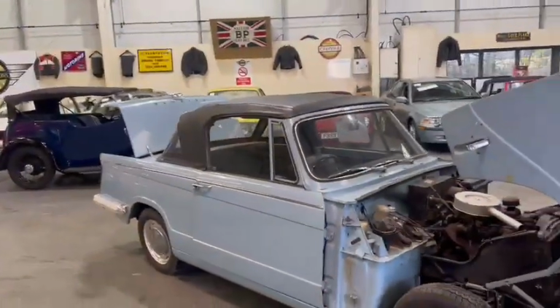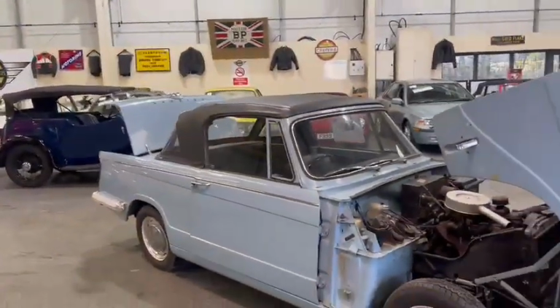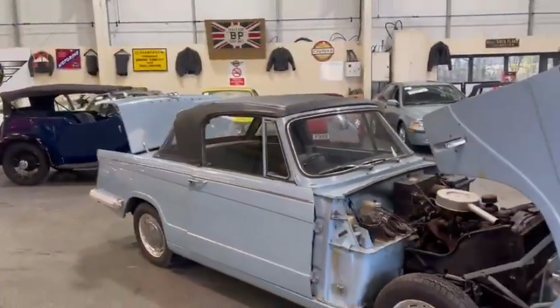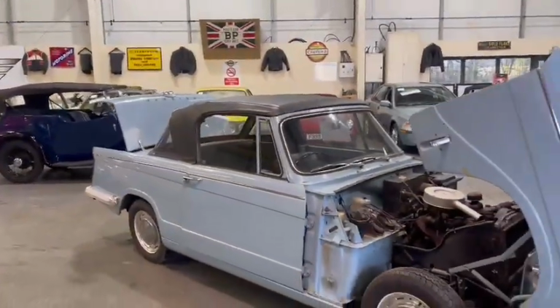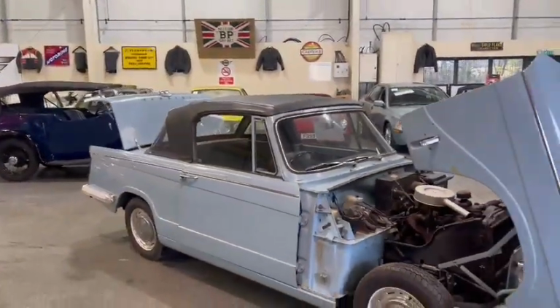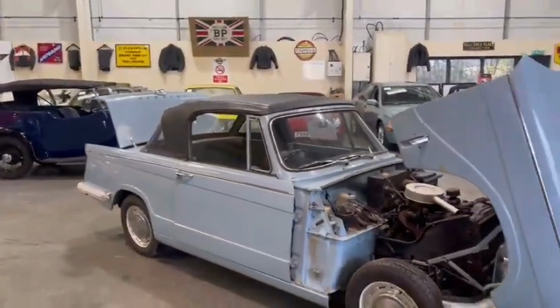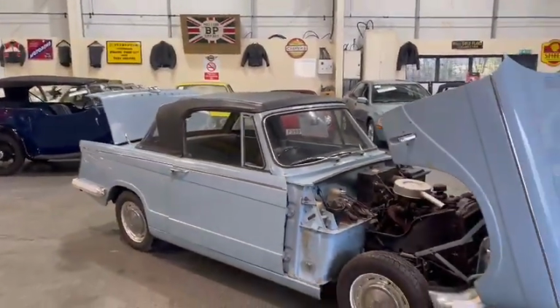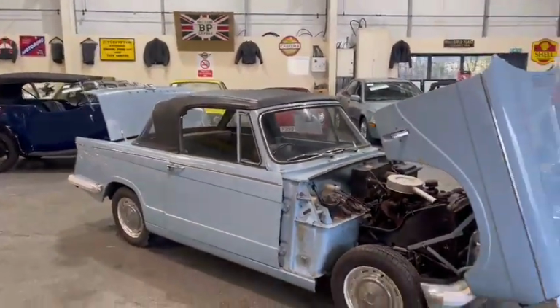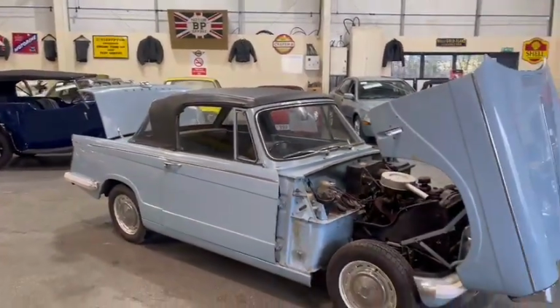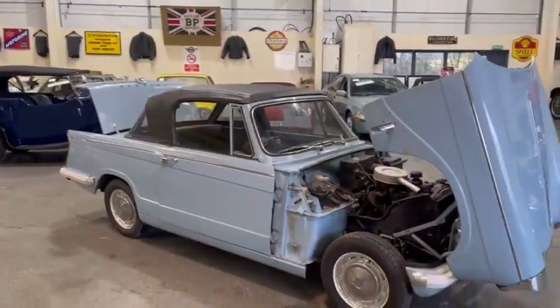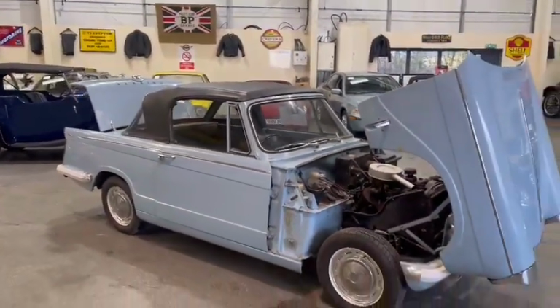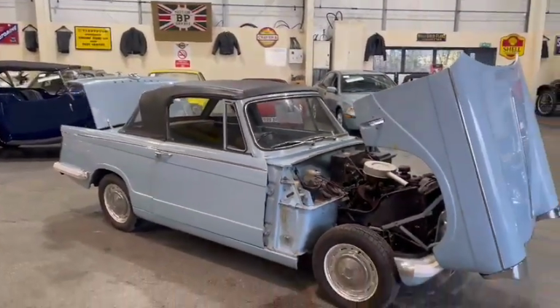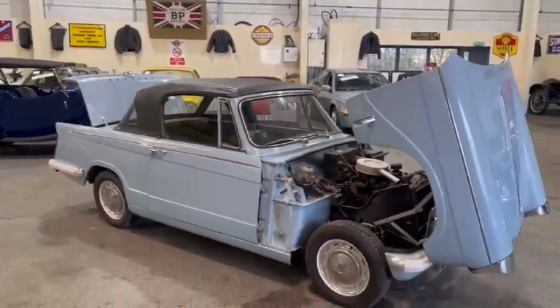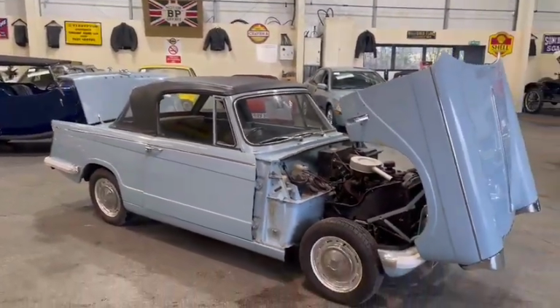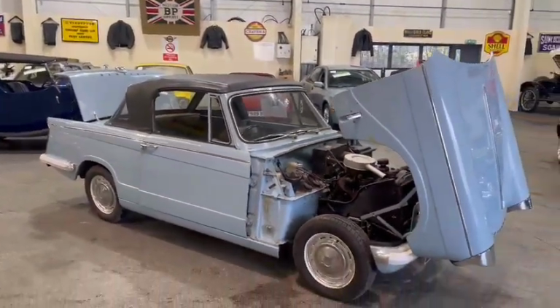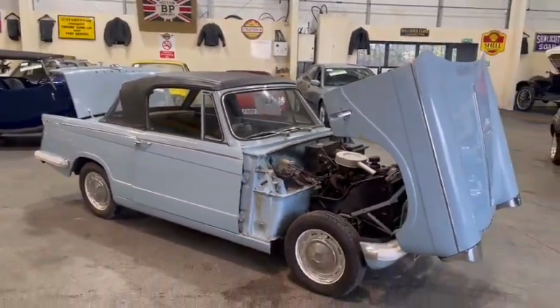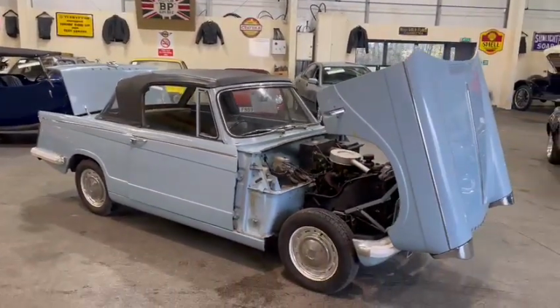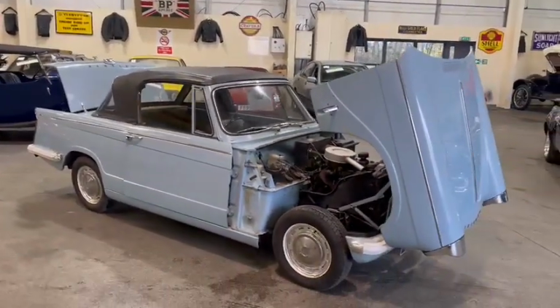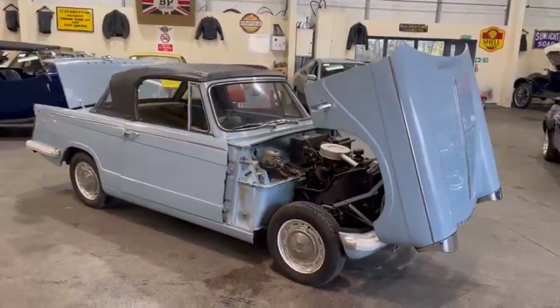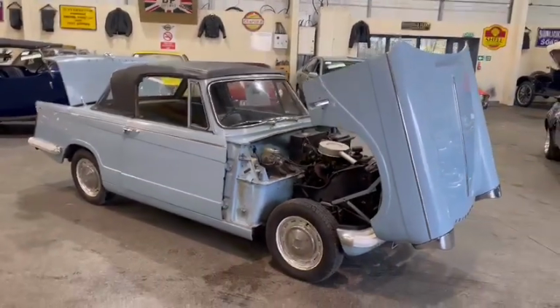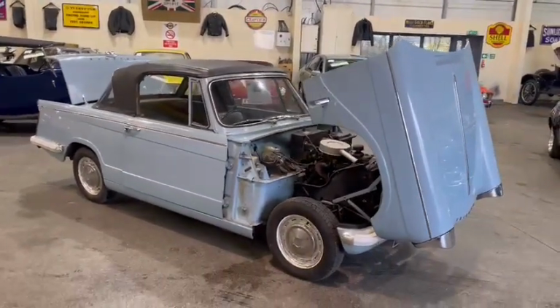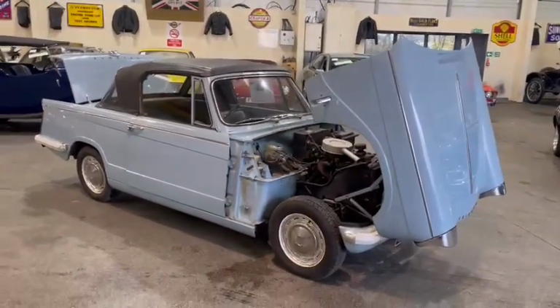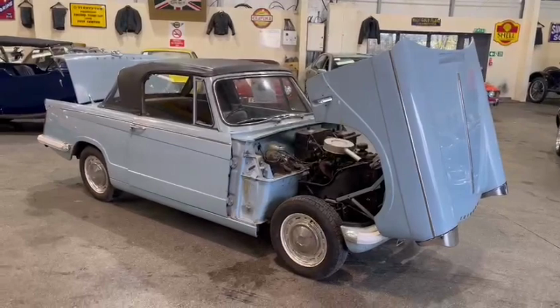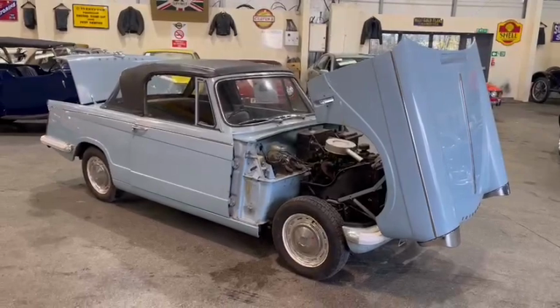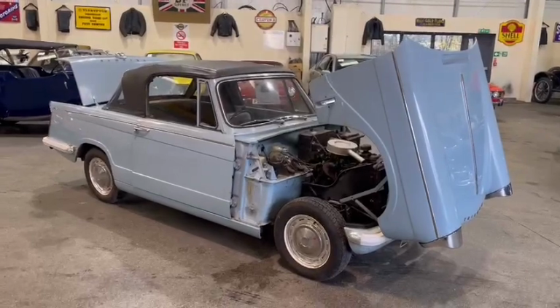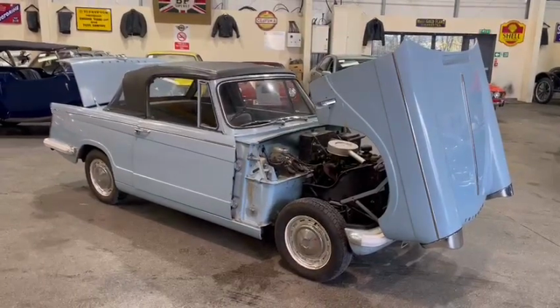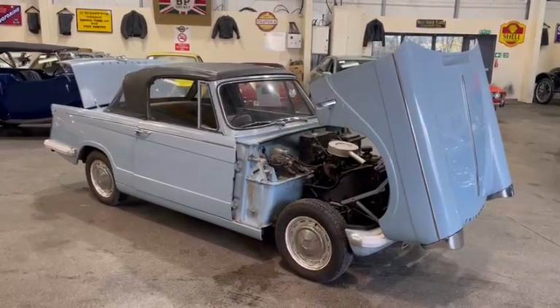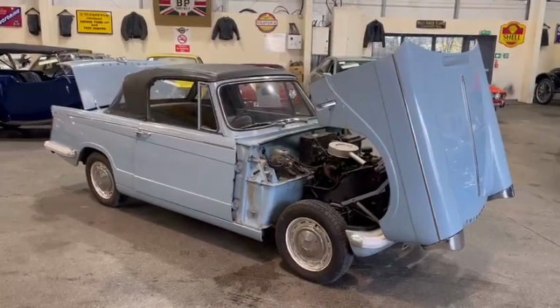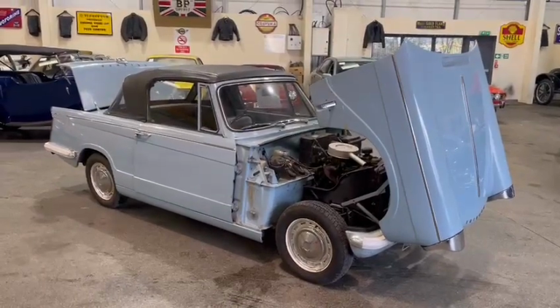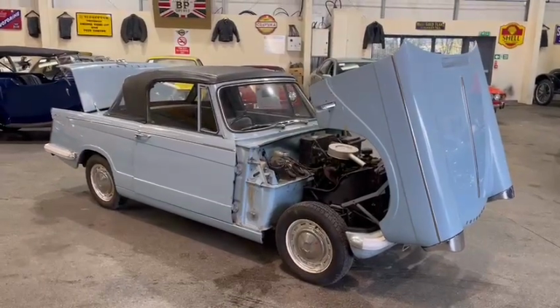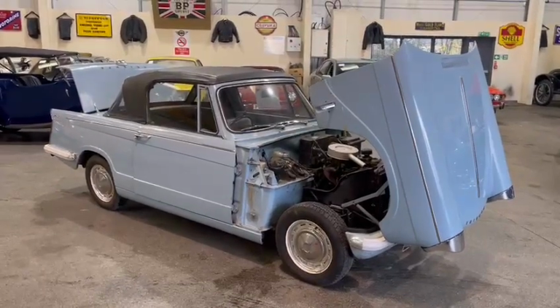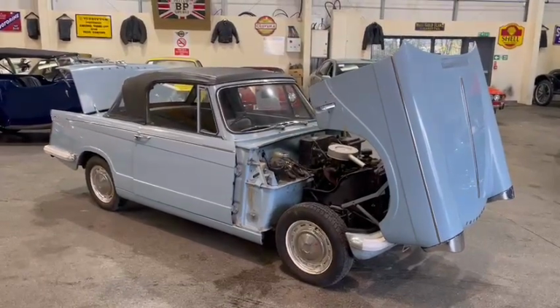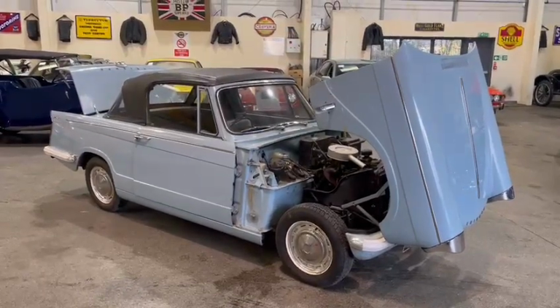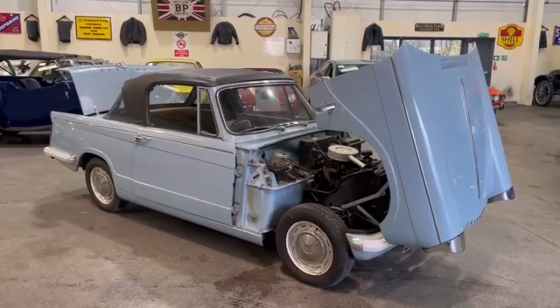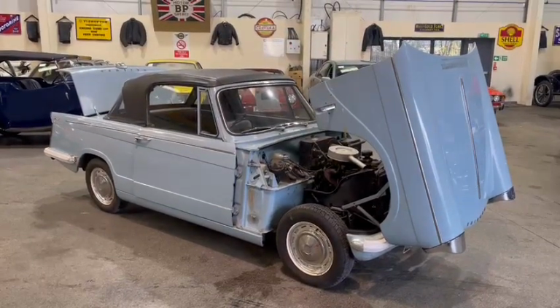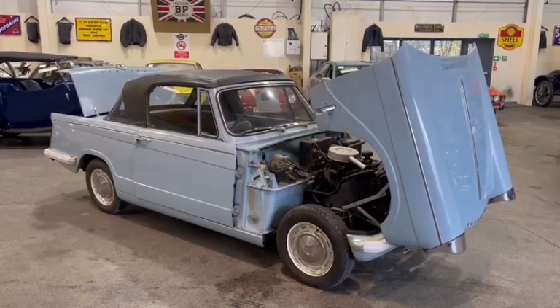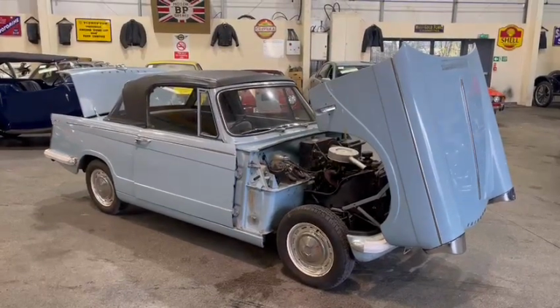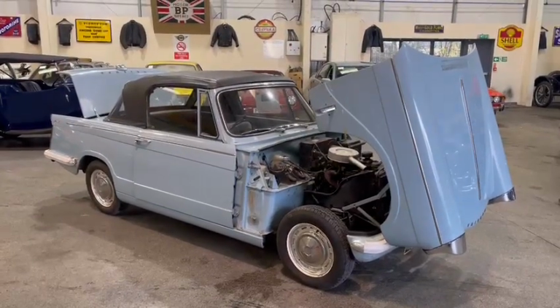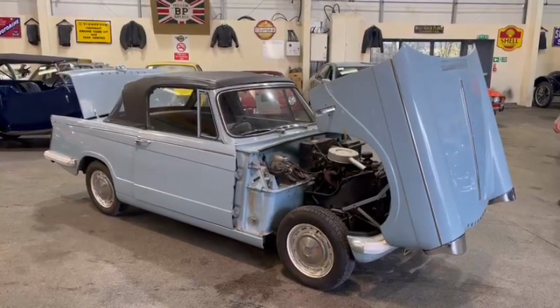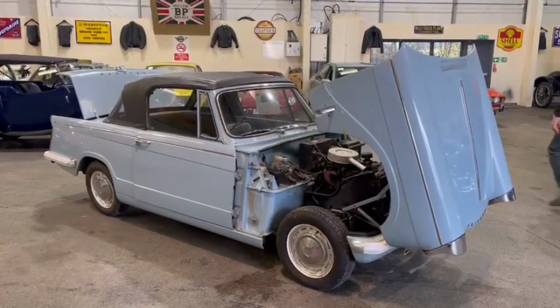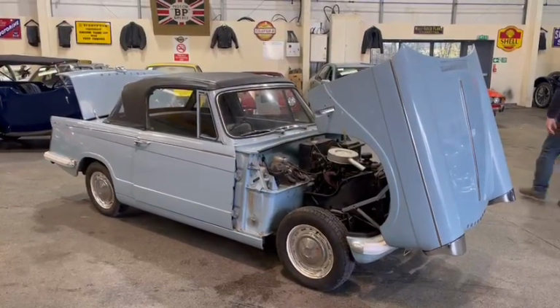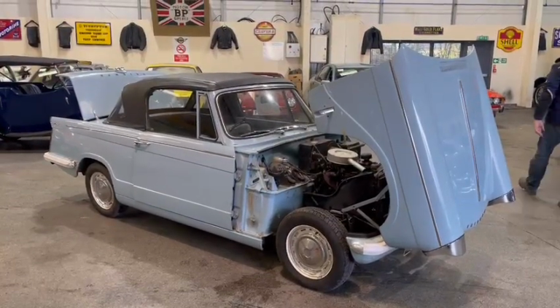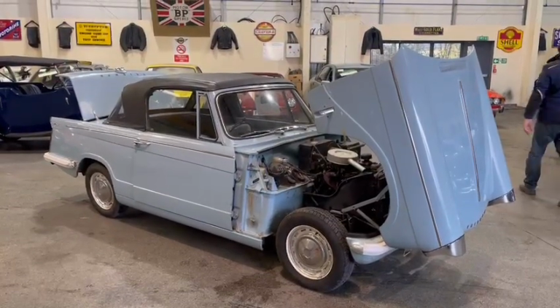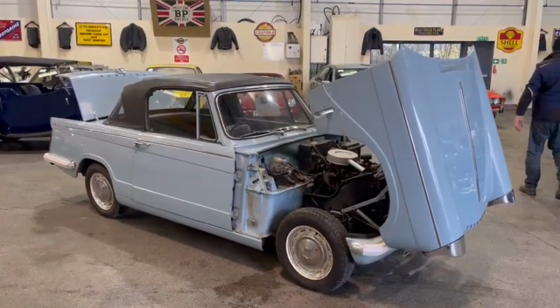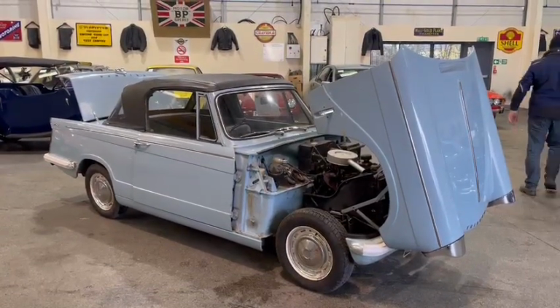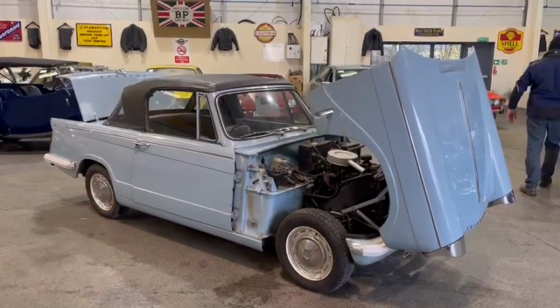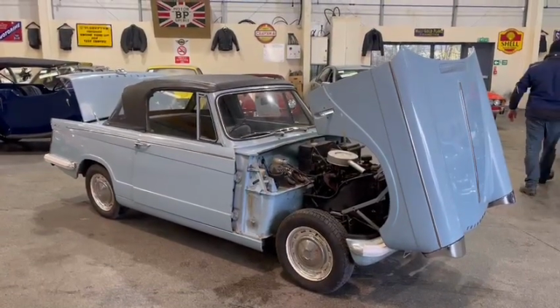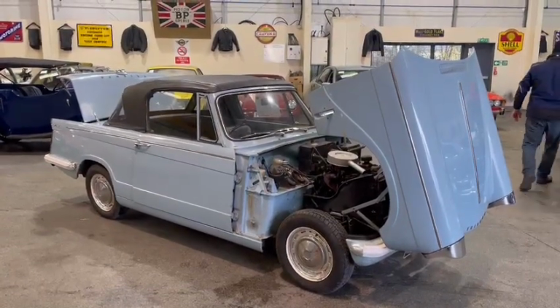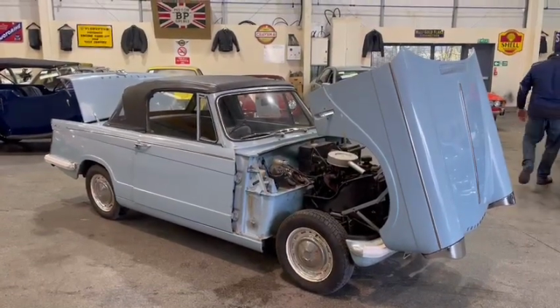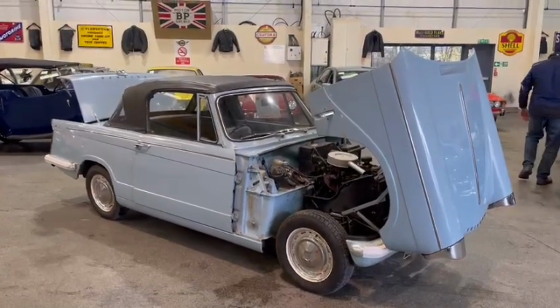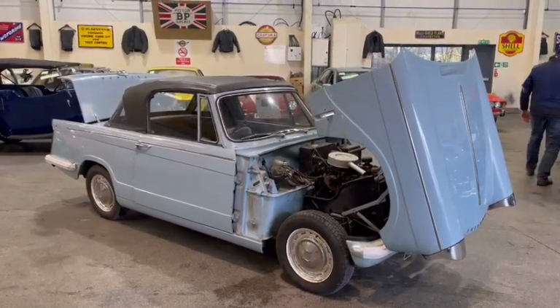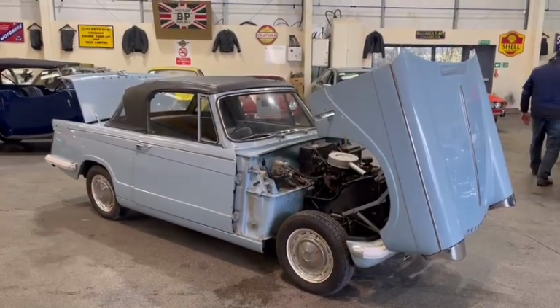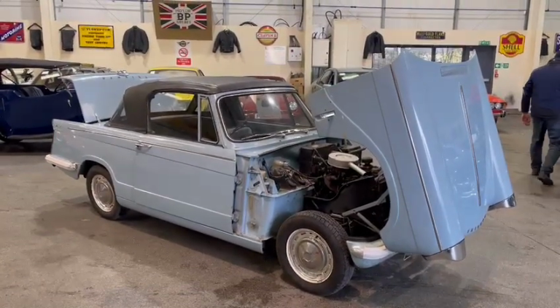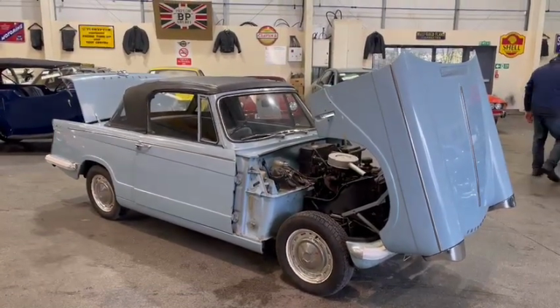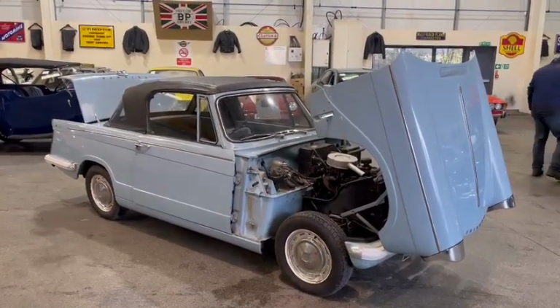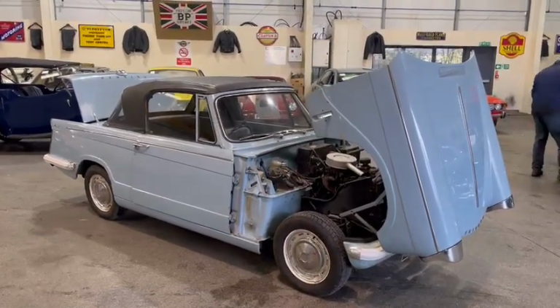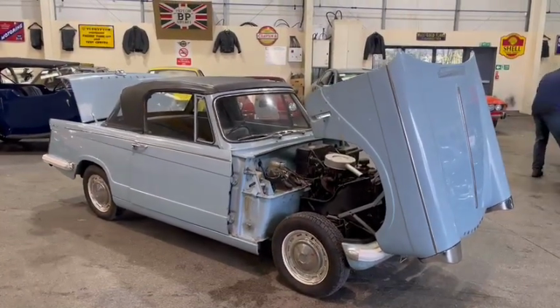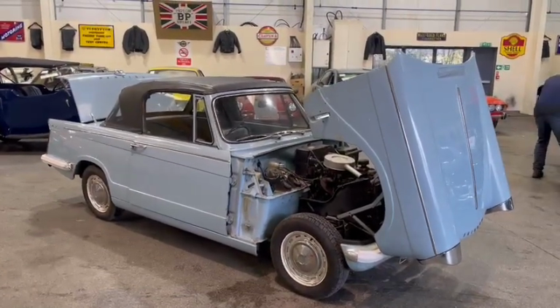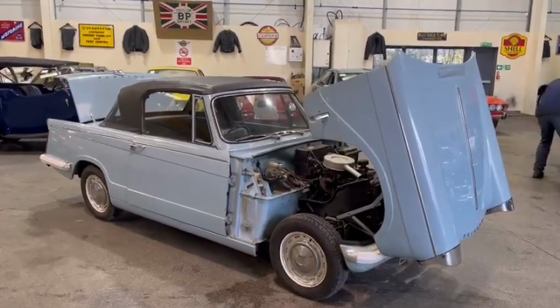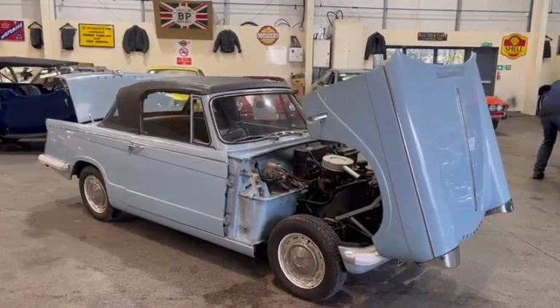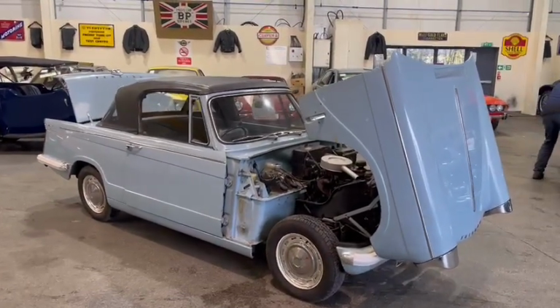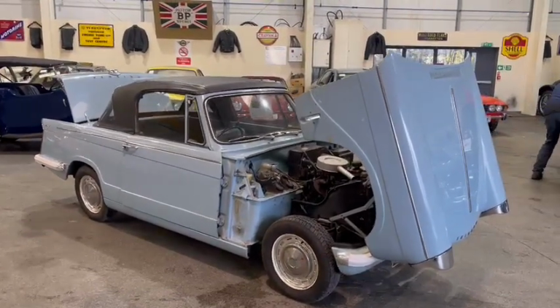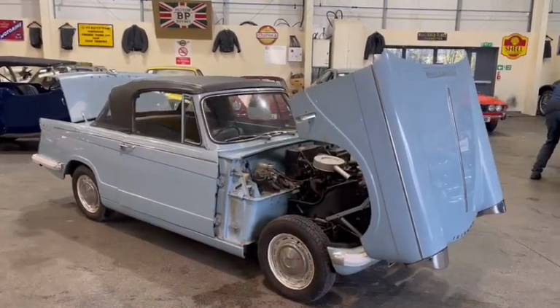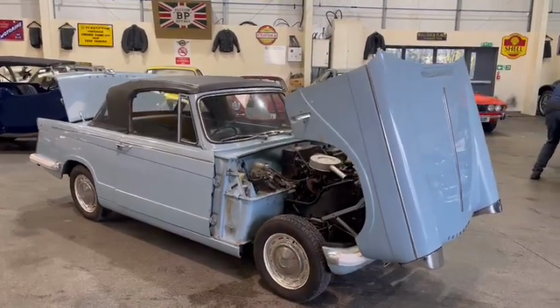It's on display at Pickering, so give them a call and come and have a look and see what you think.